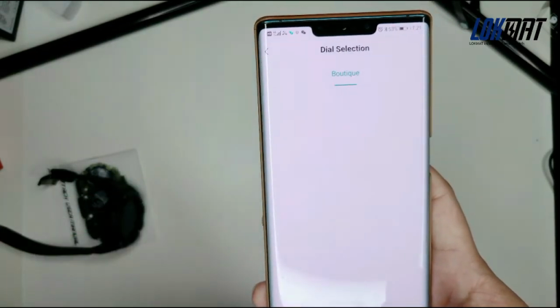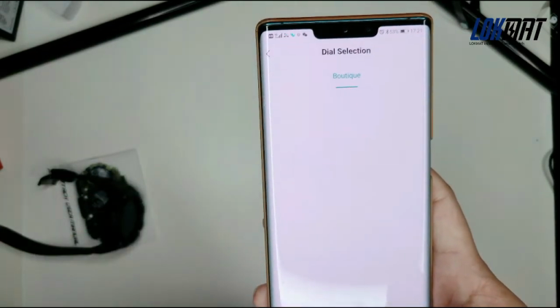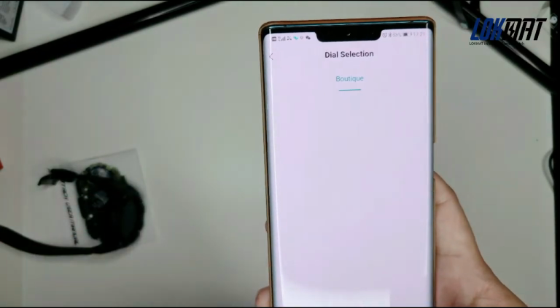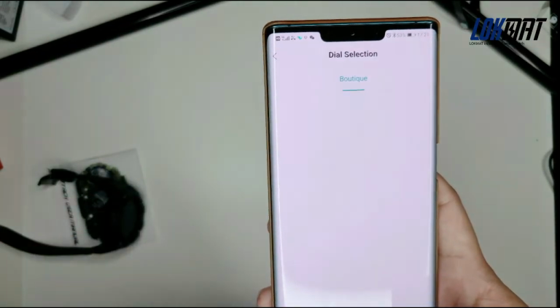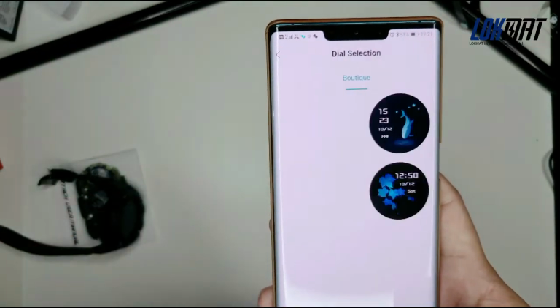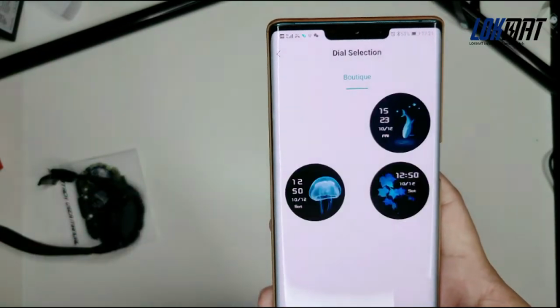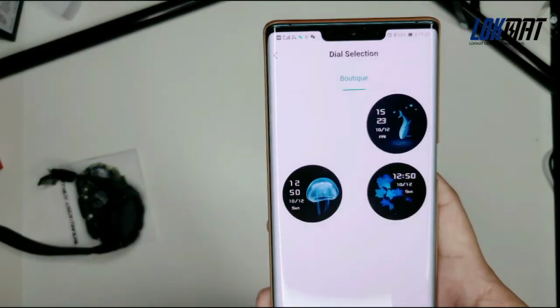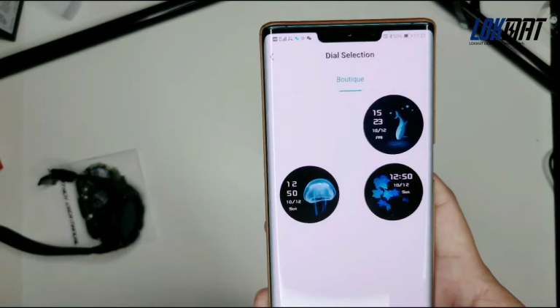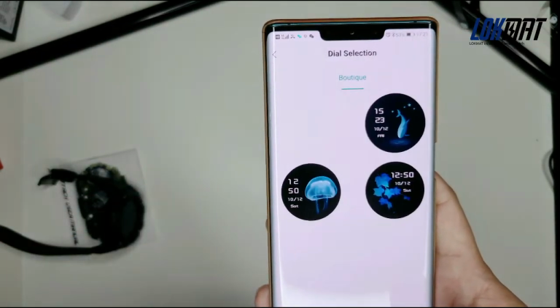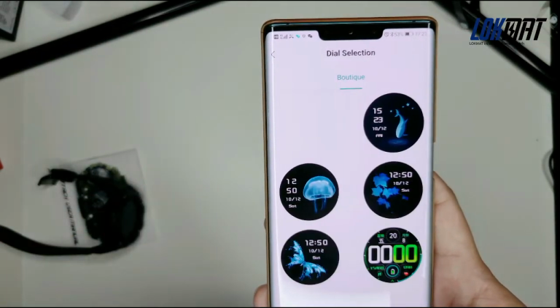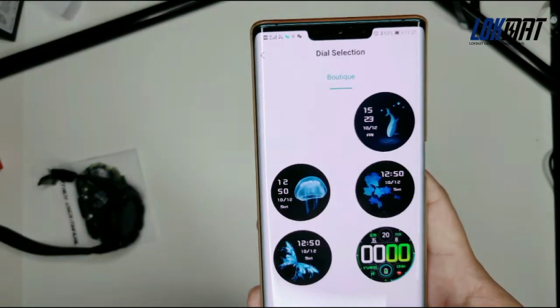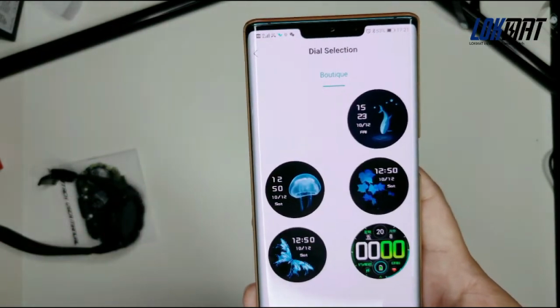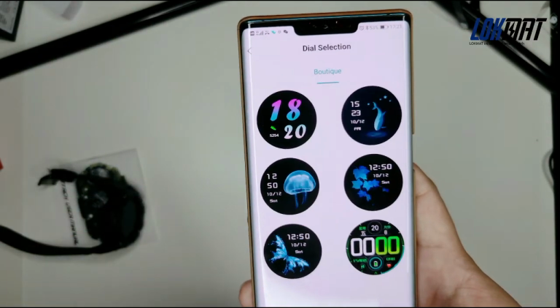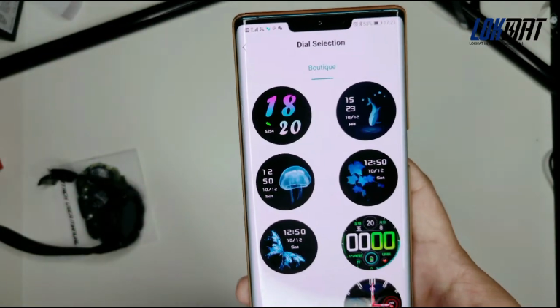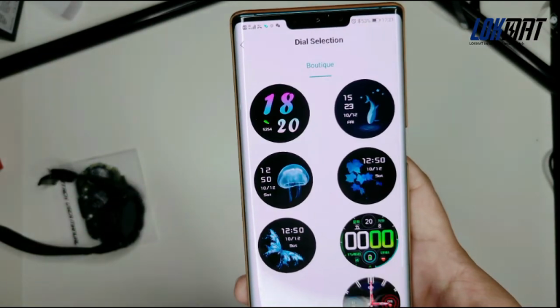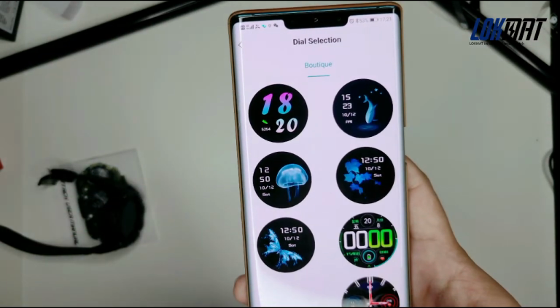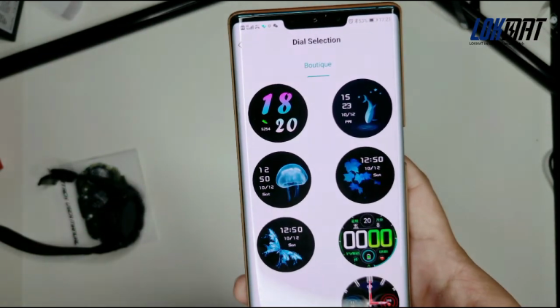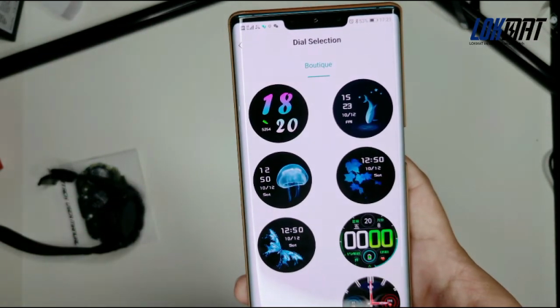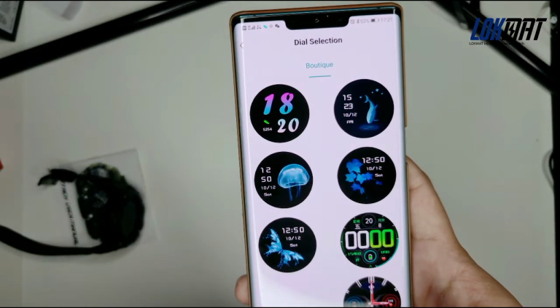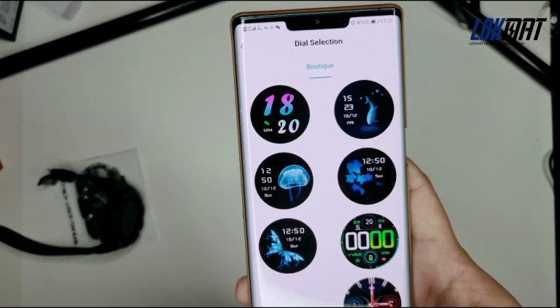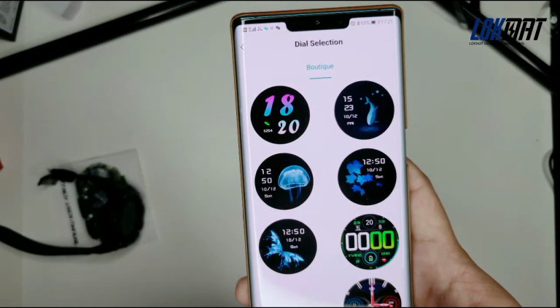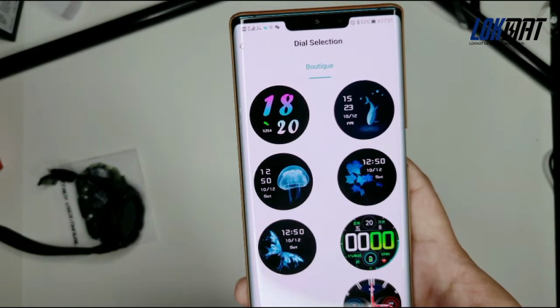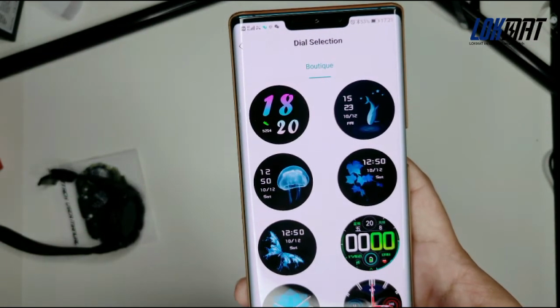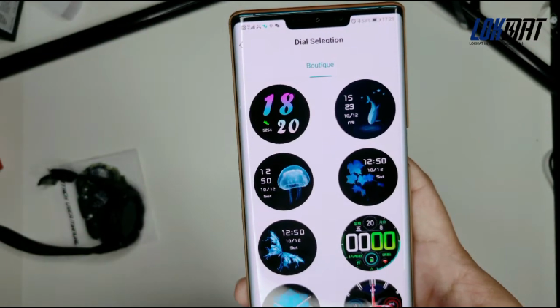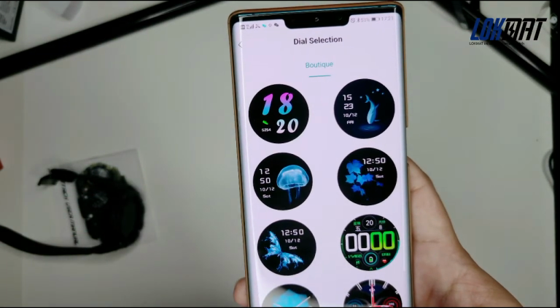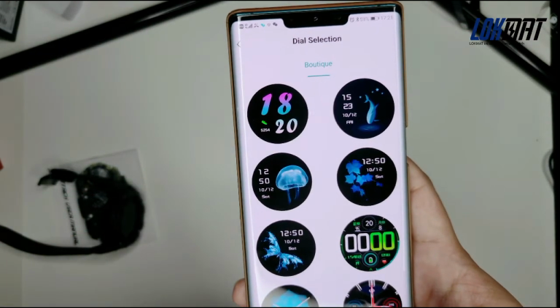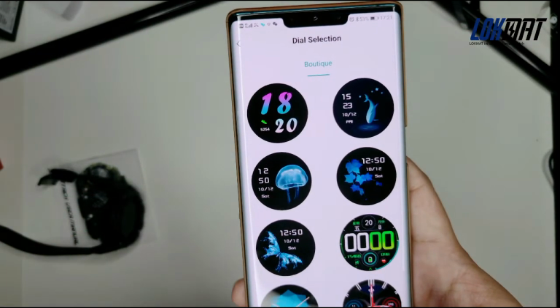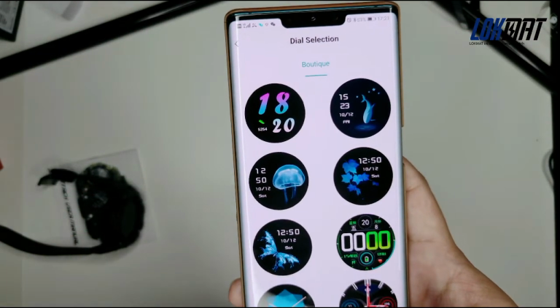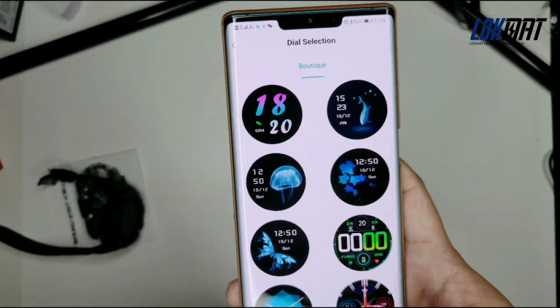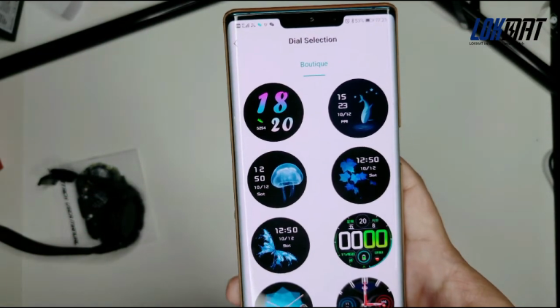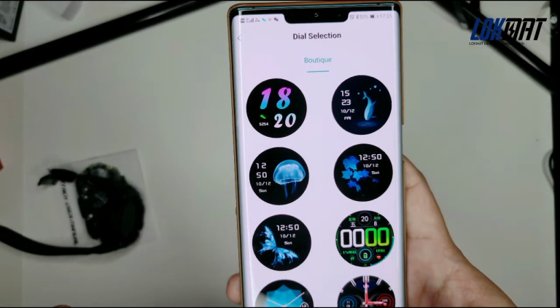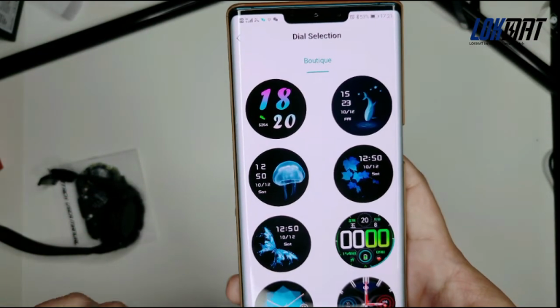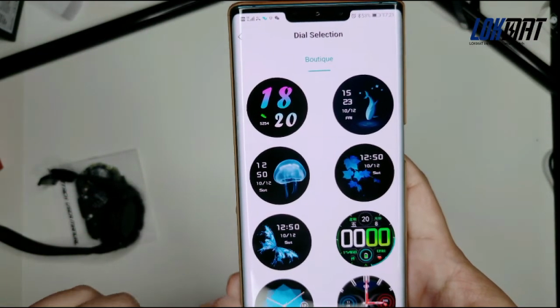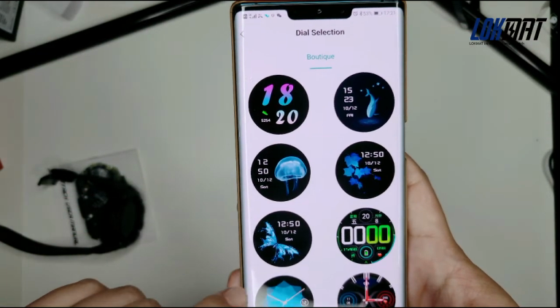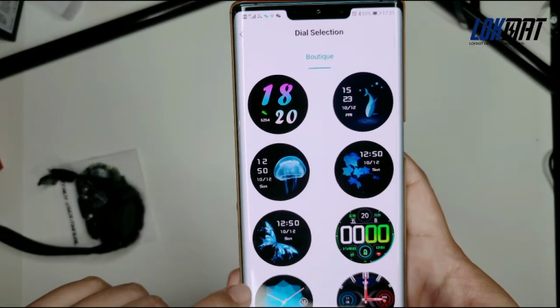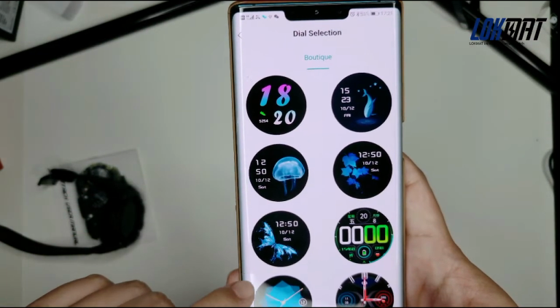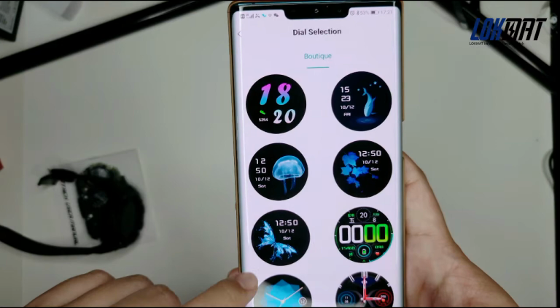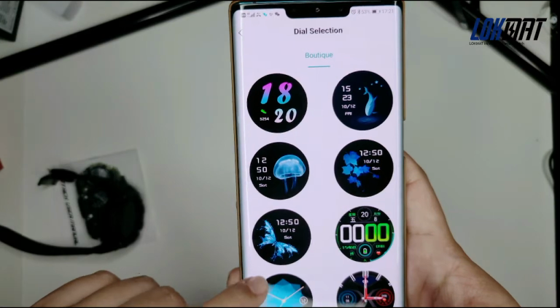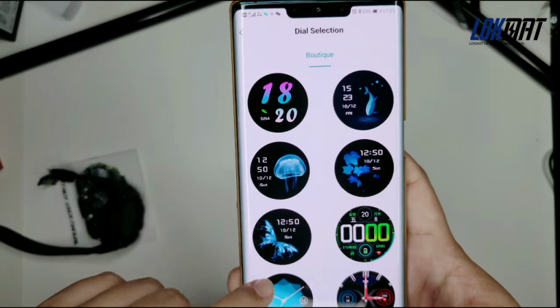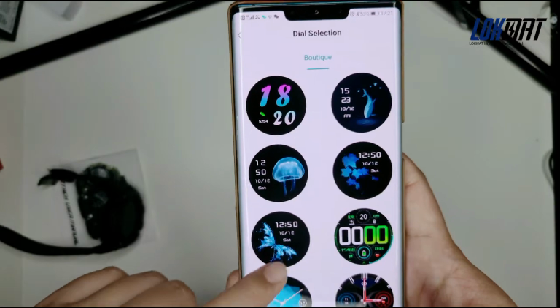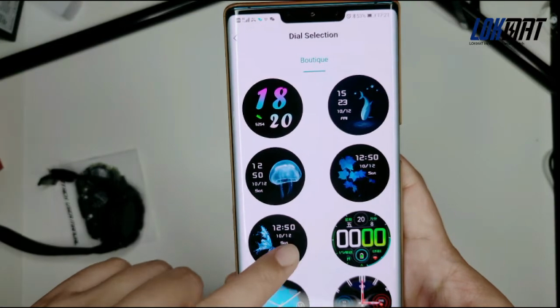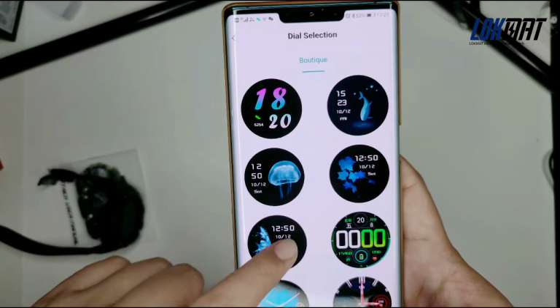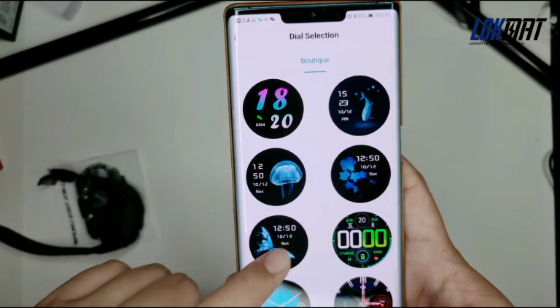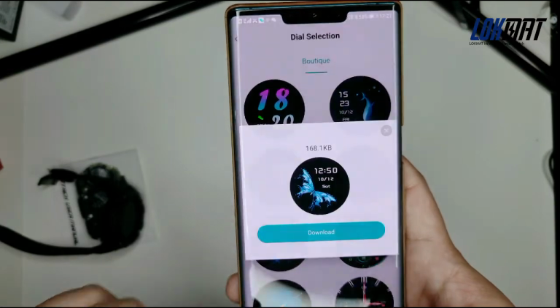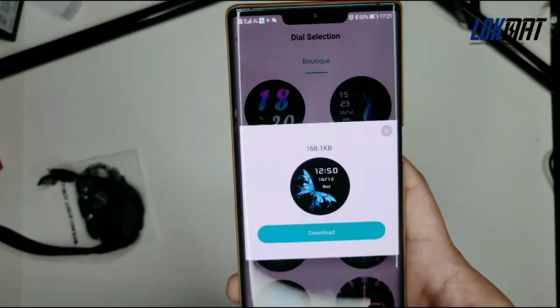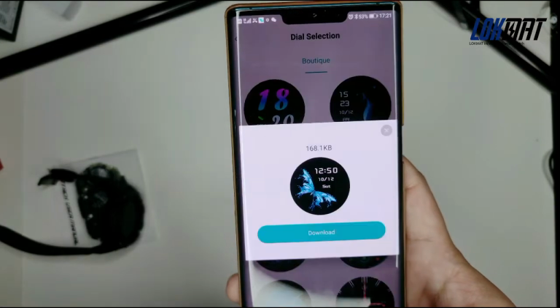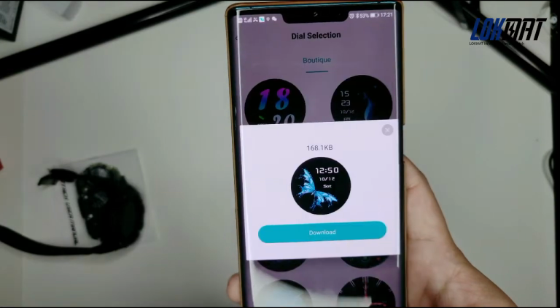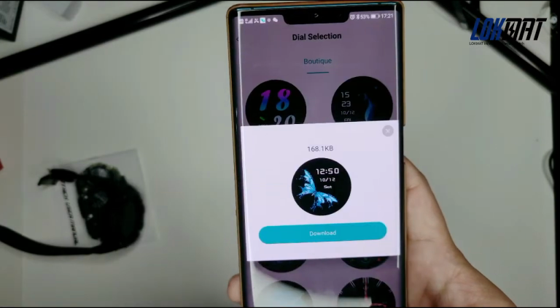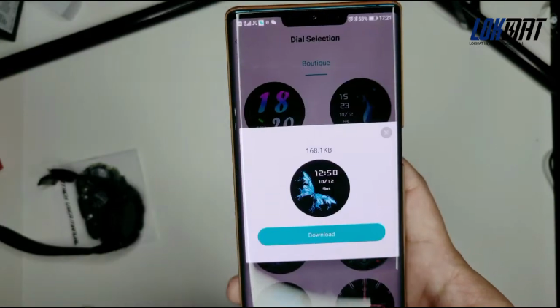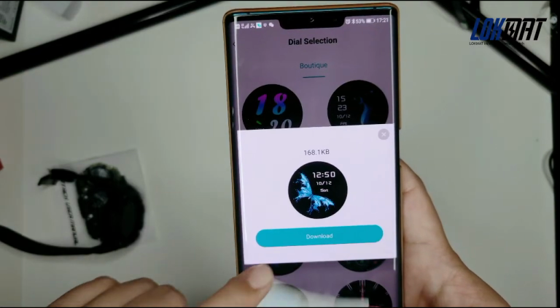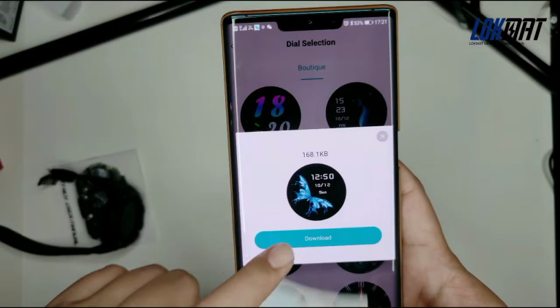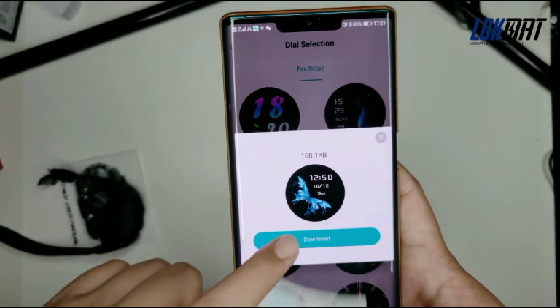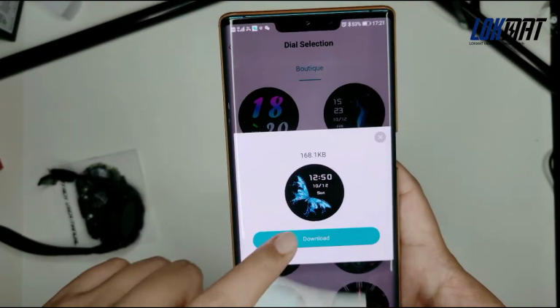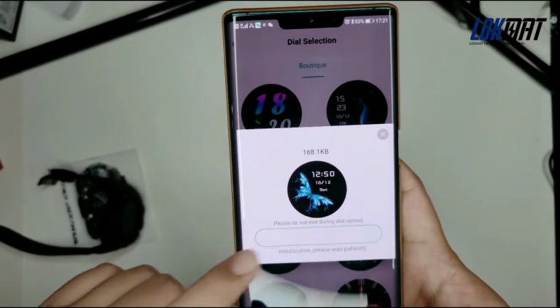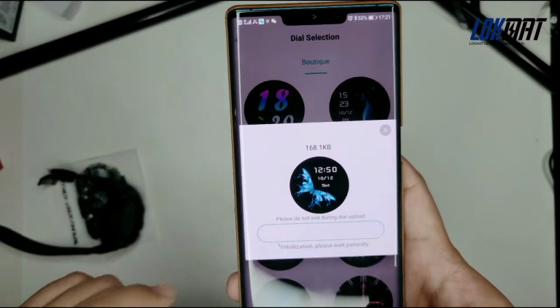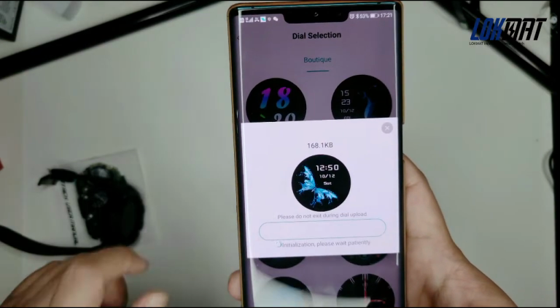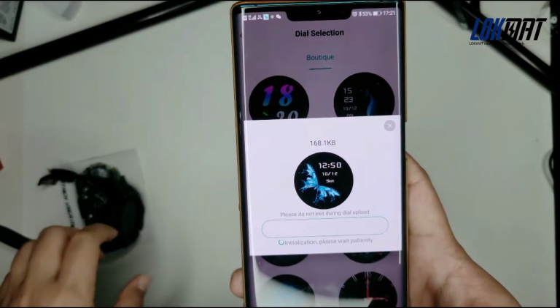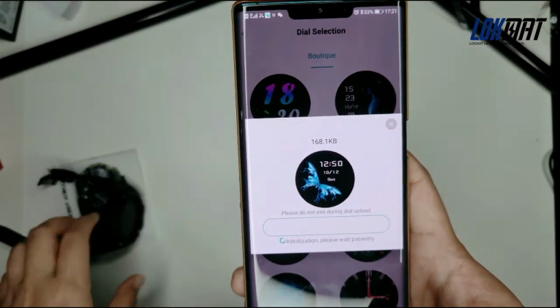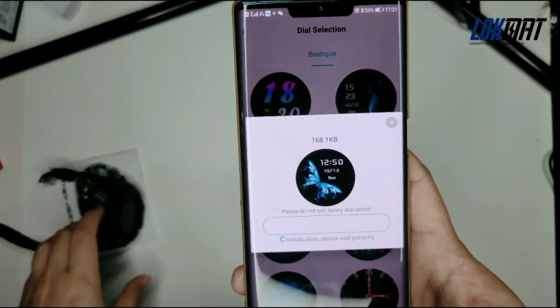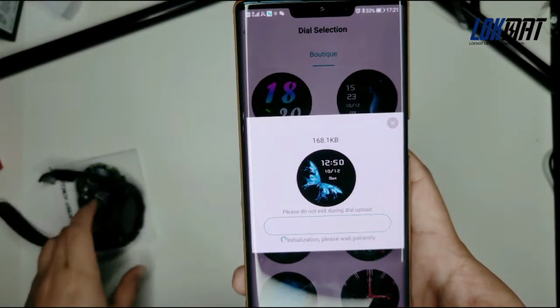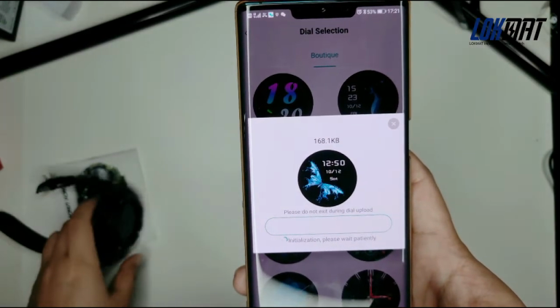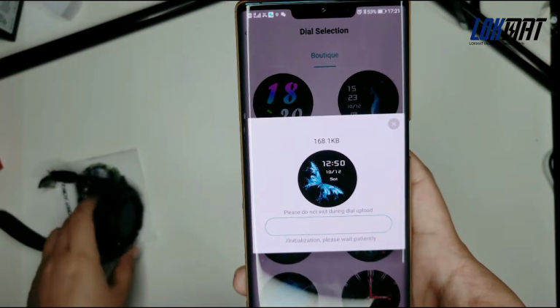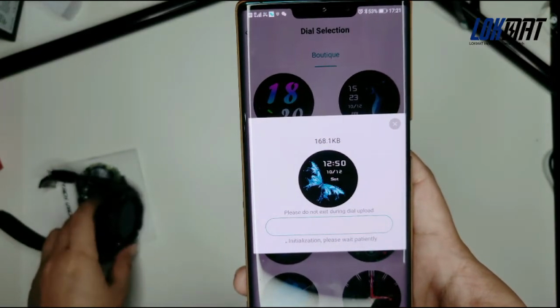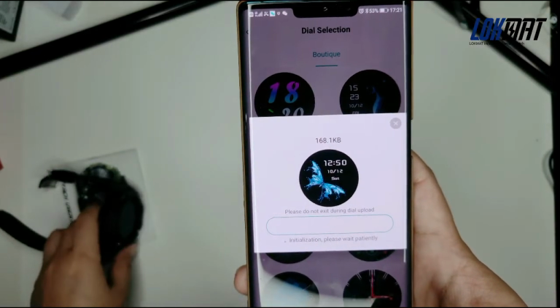There are many dials that you can choose from. You can download them as you like.